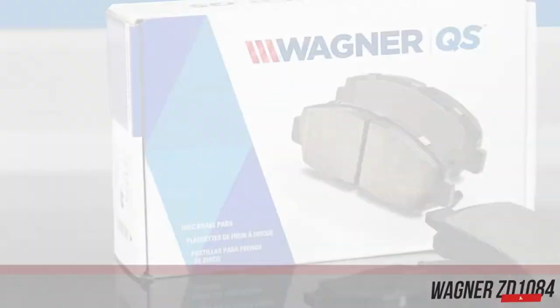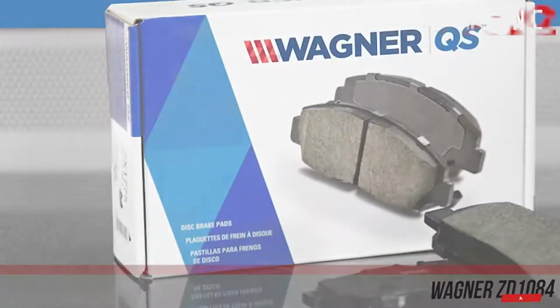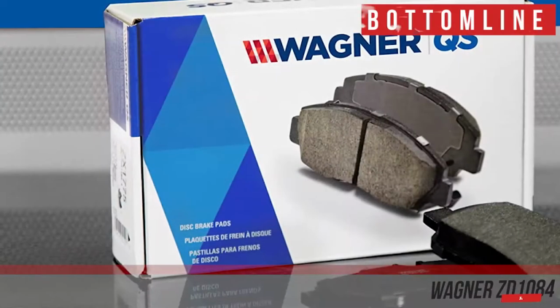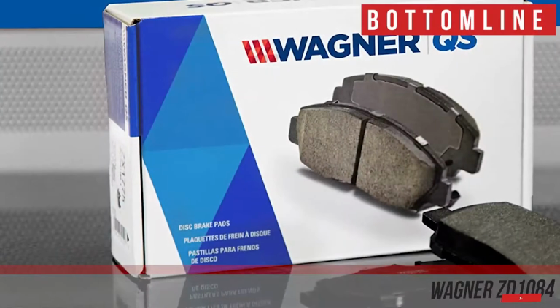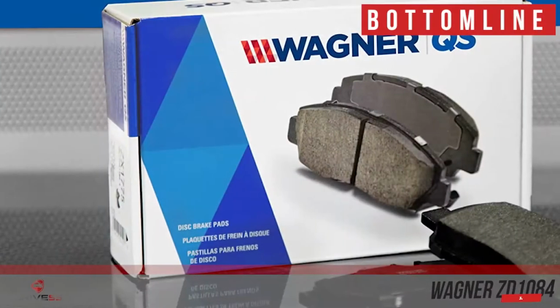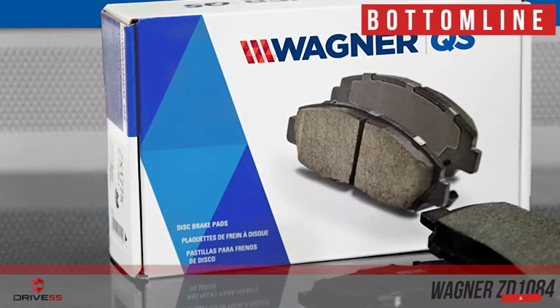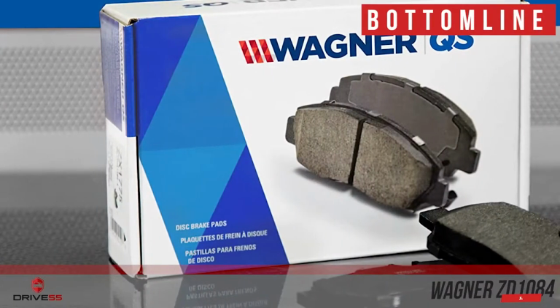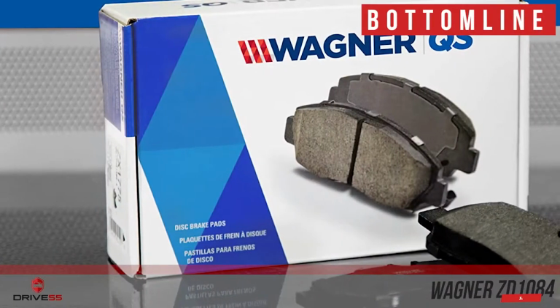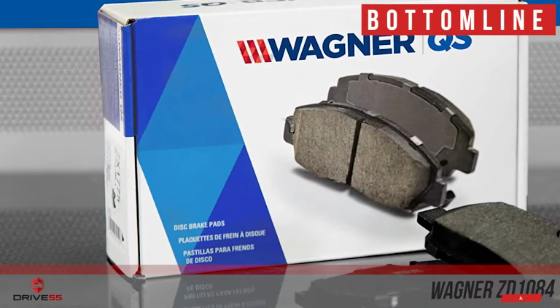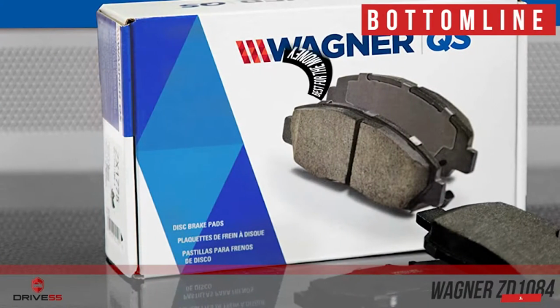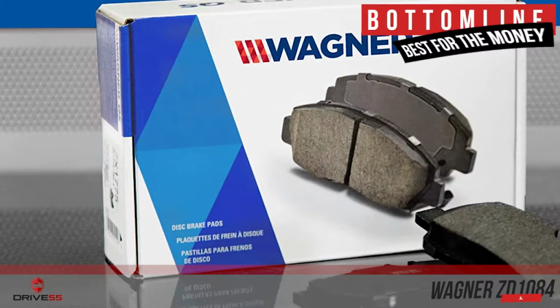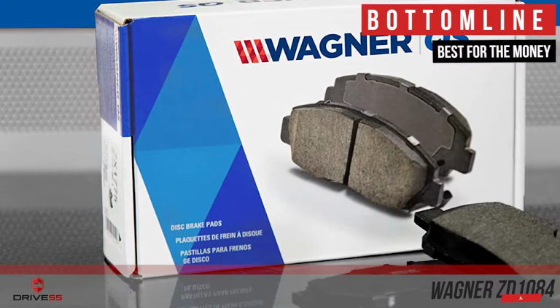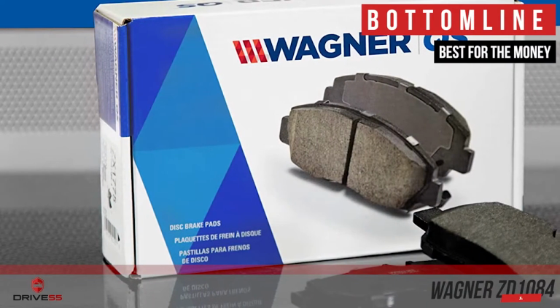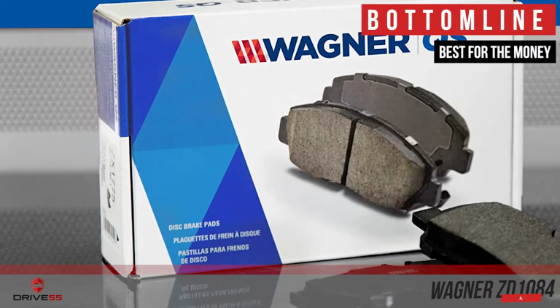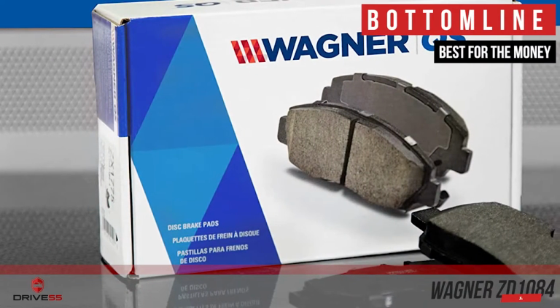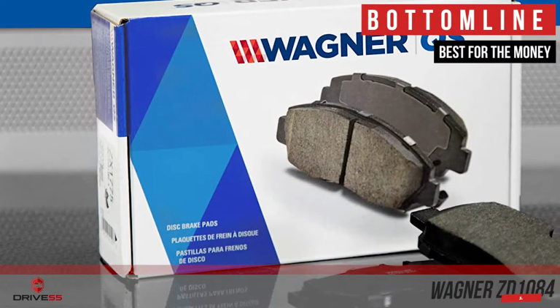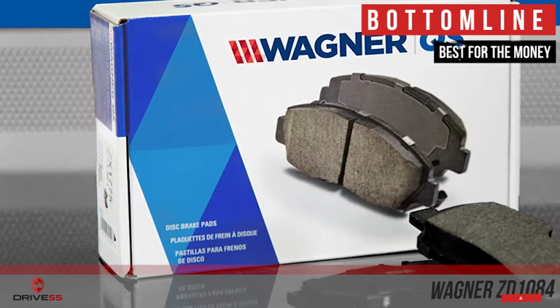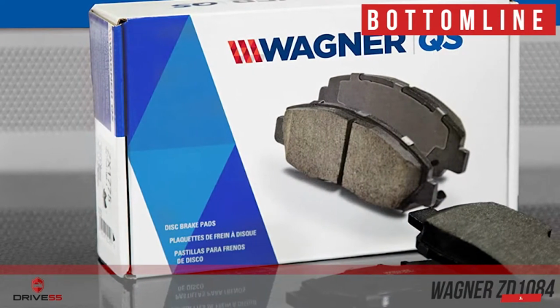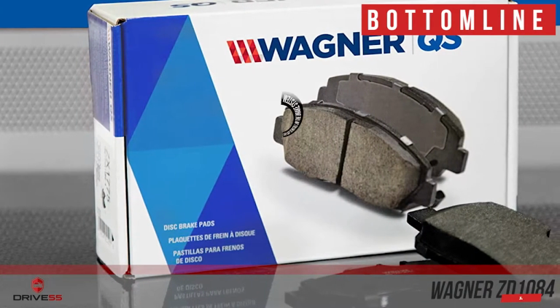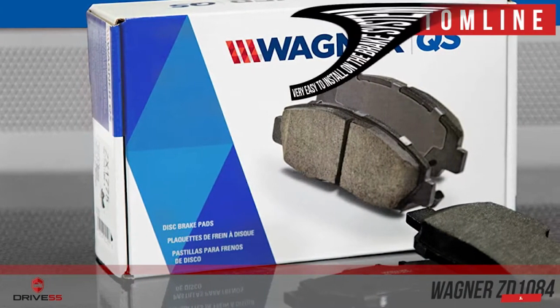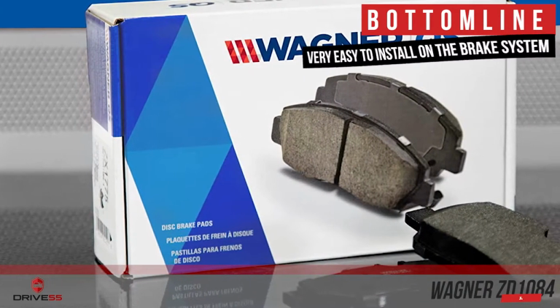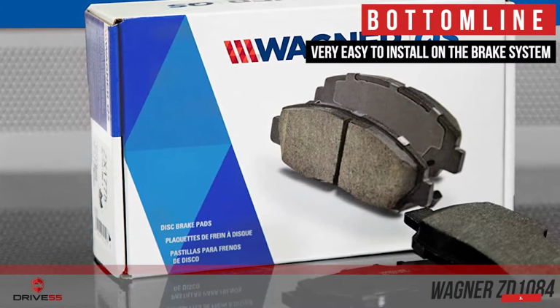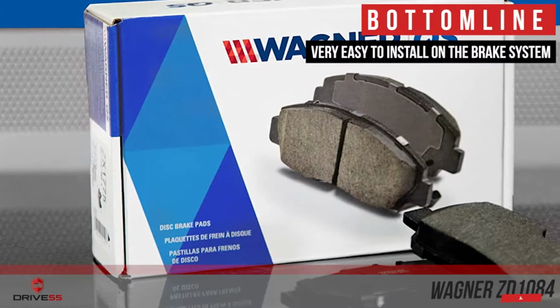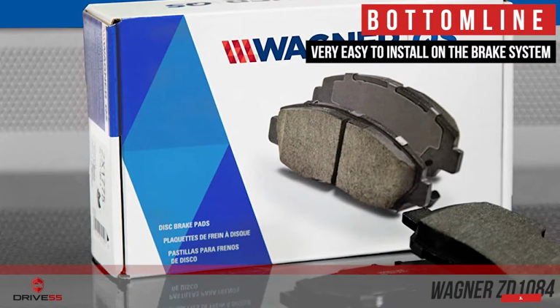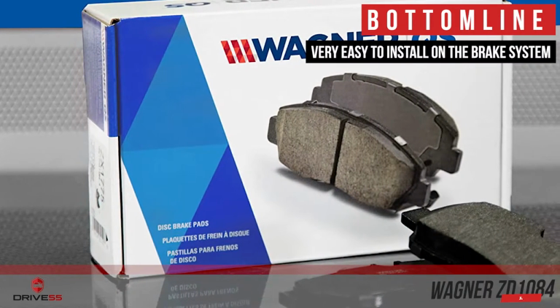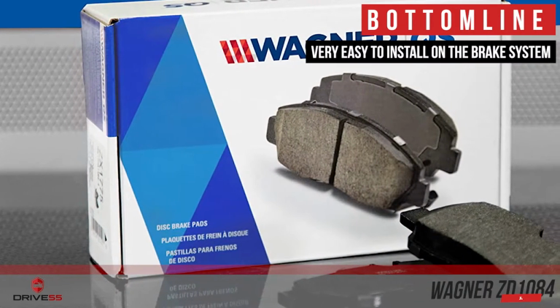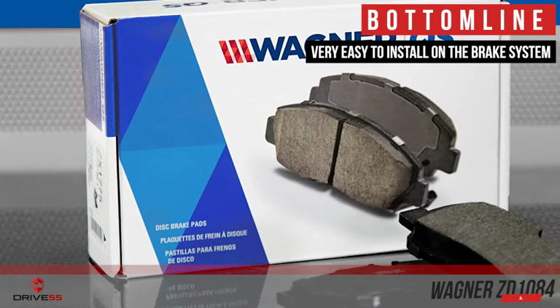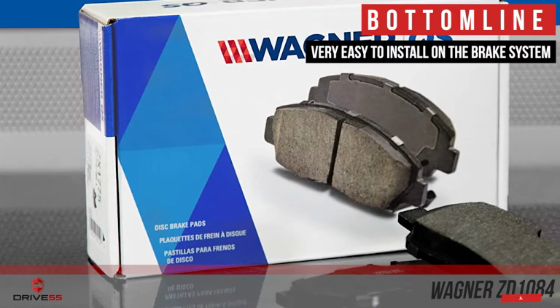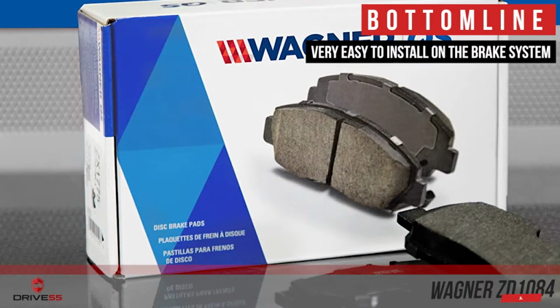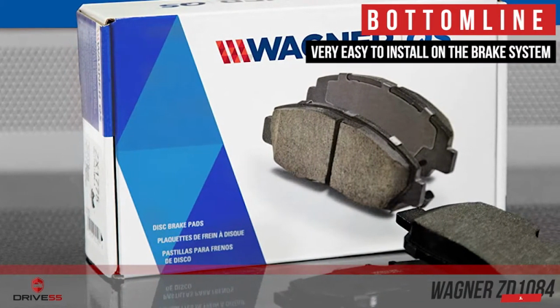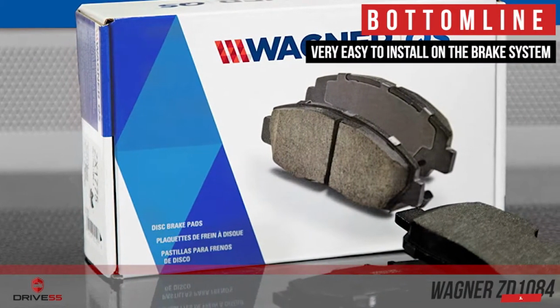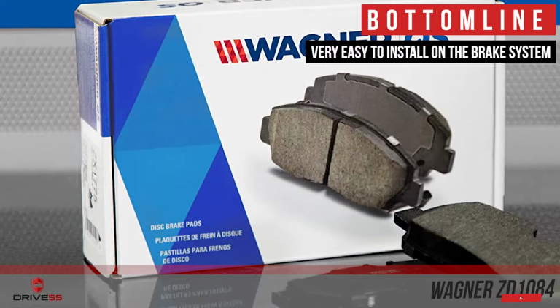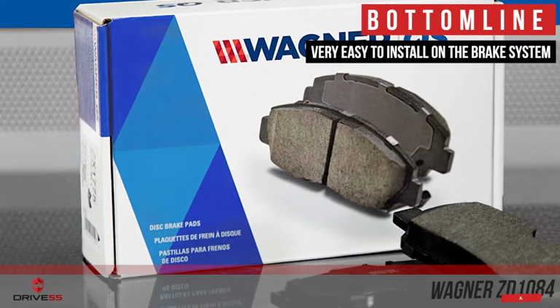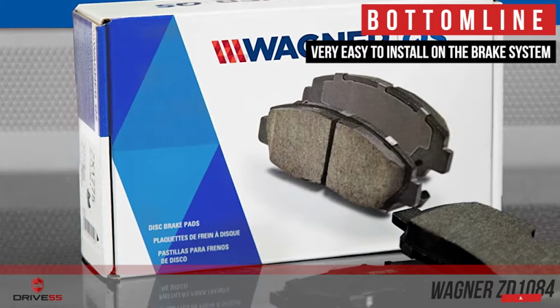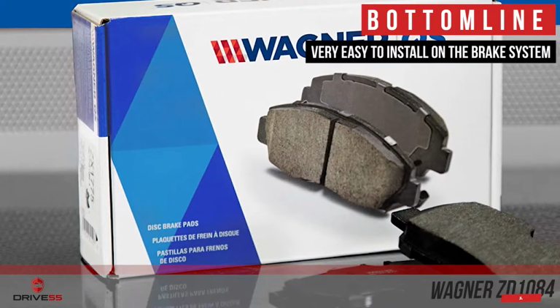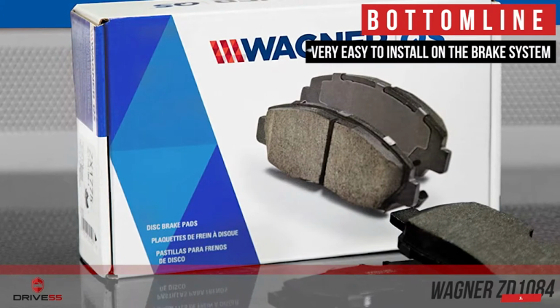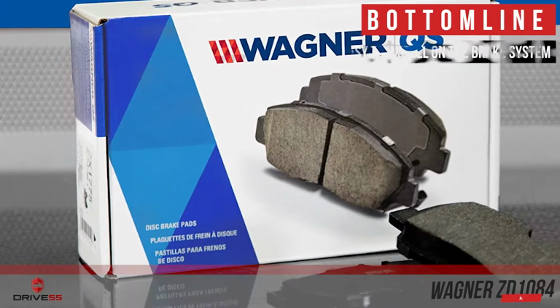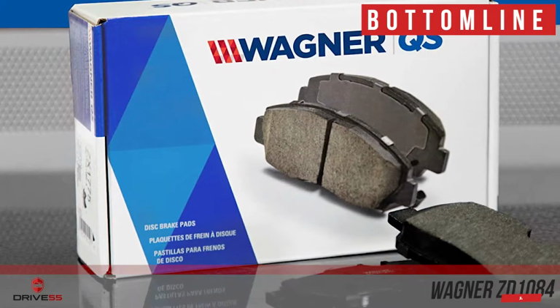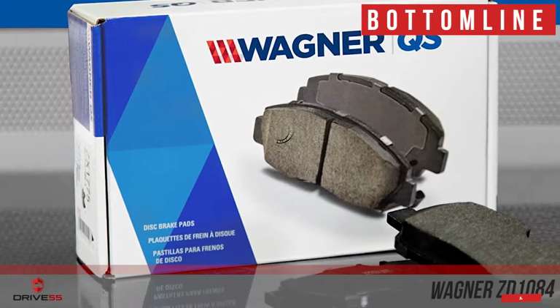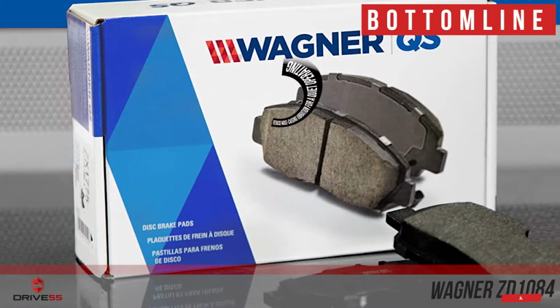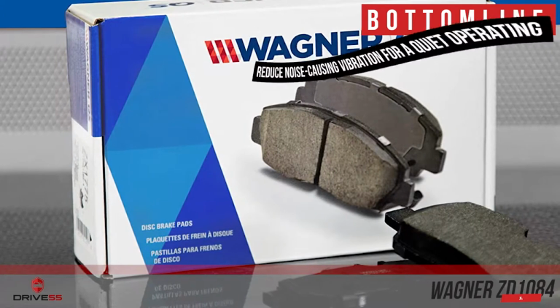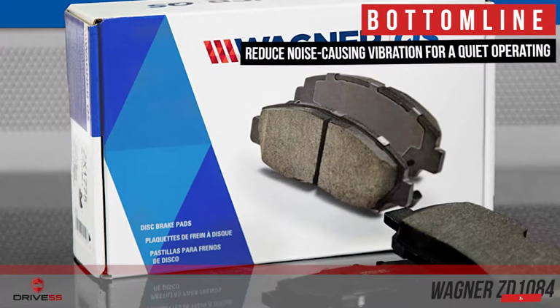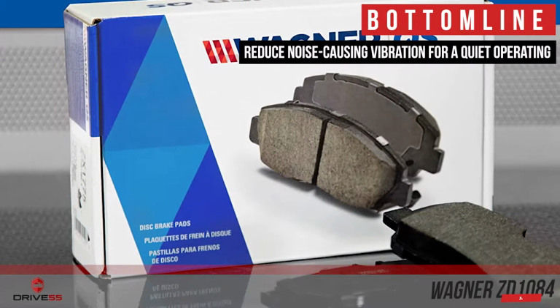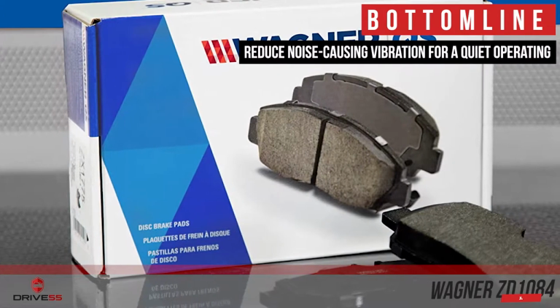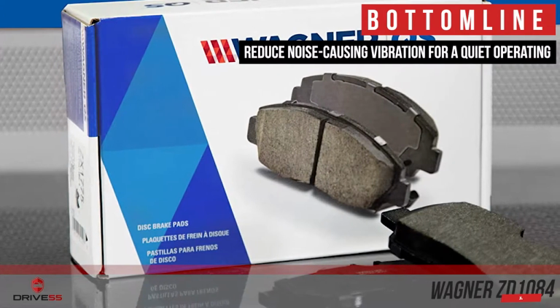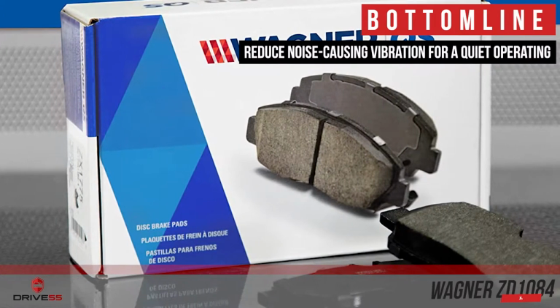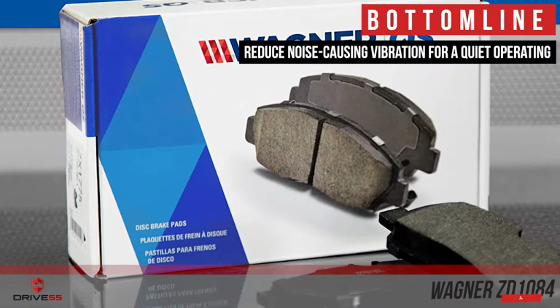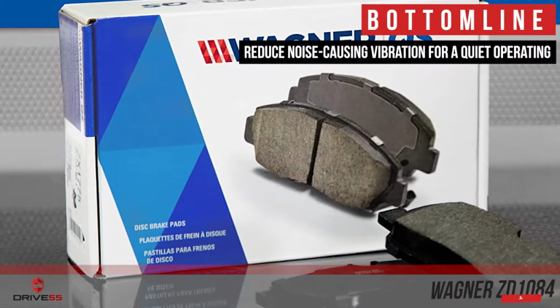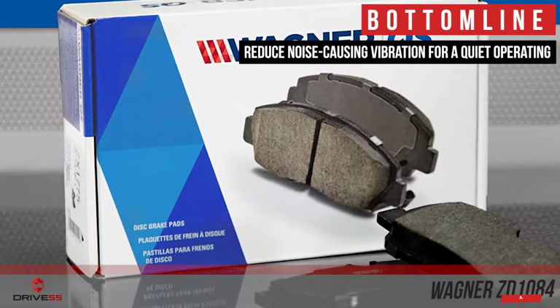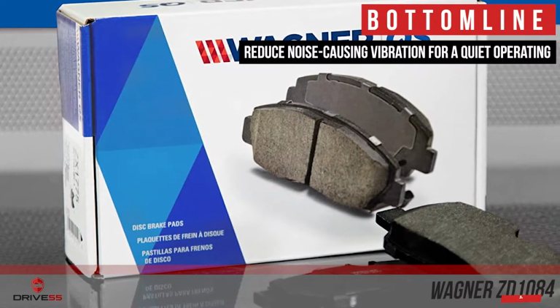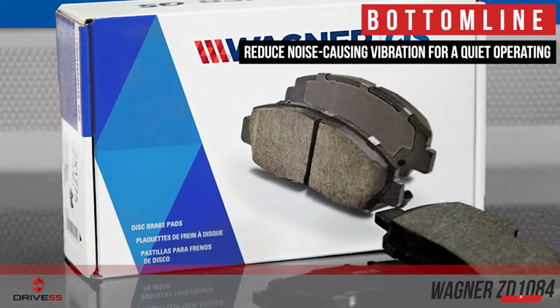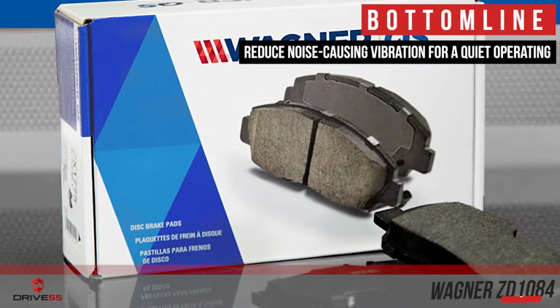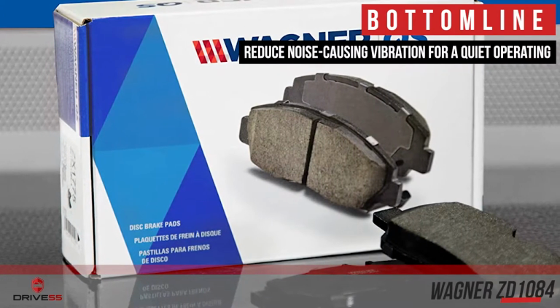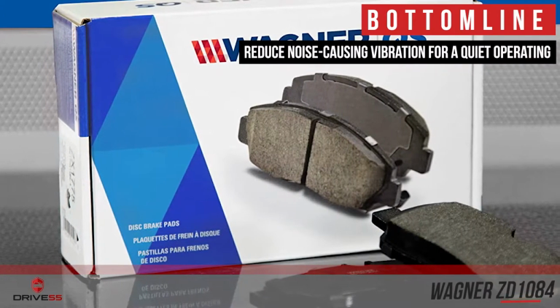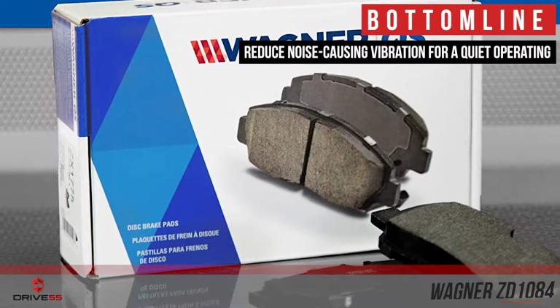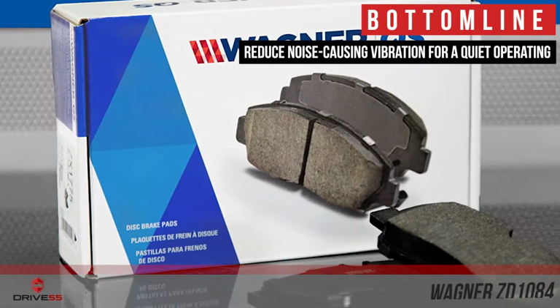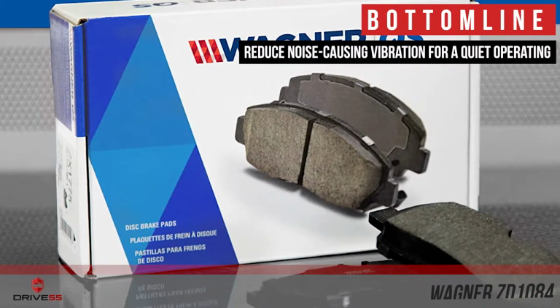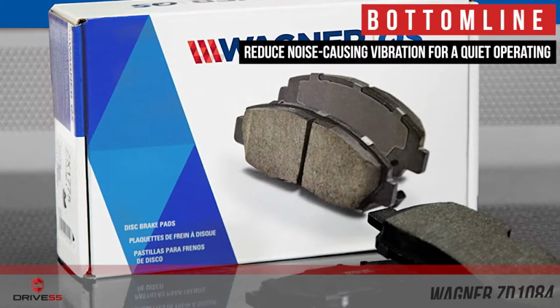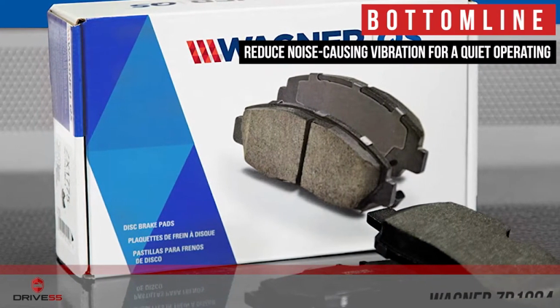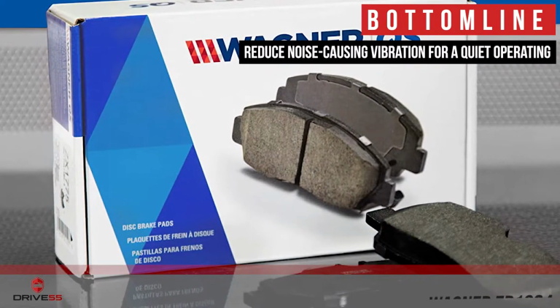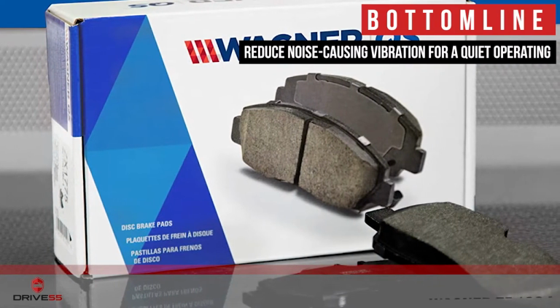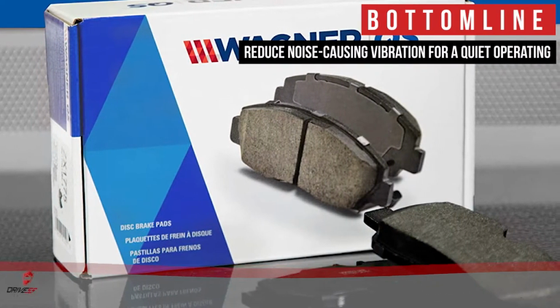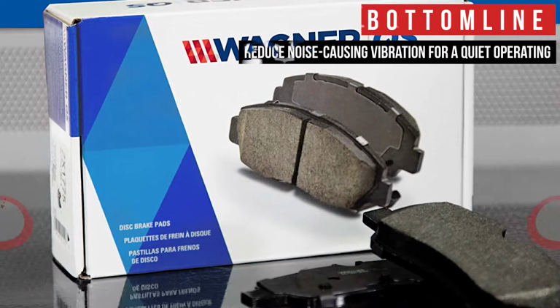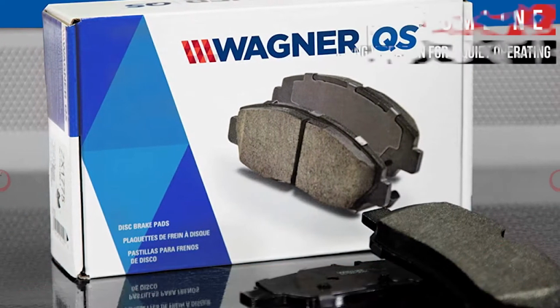Bottom line is, they are the best for the money, they are very easy to install on the brake system, and they reduce noise-causing vibration for a quiet operation.